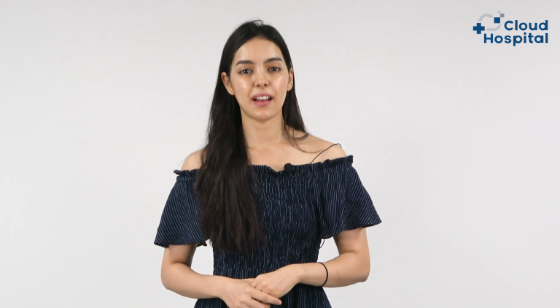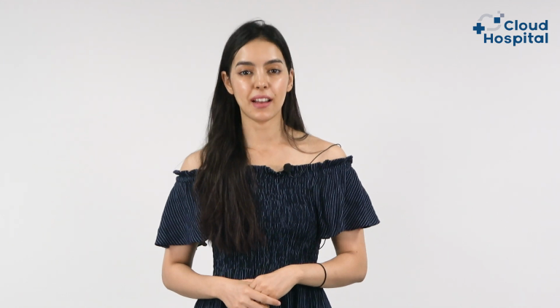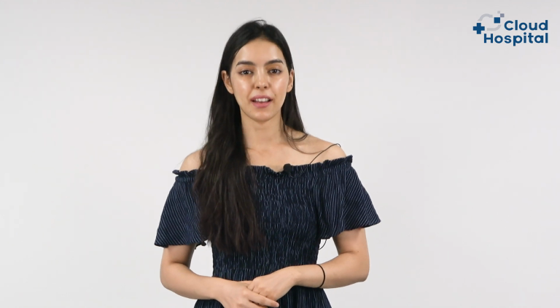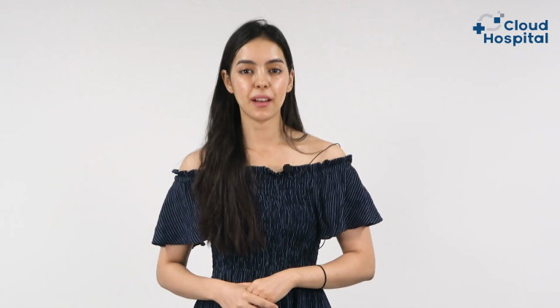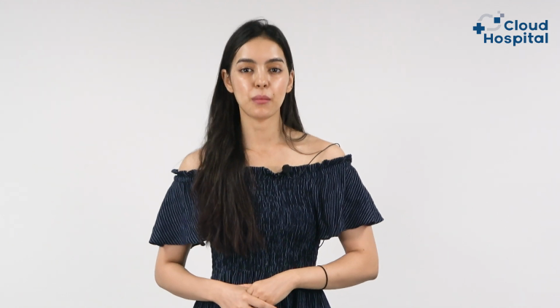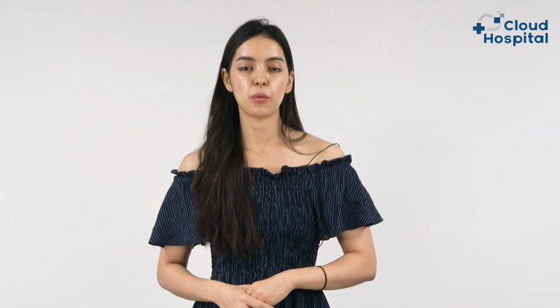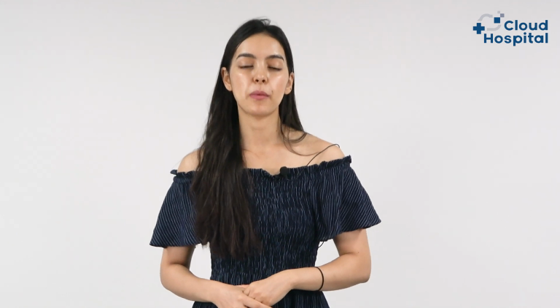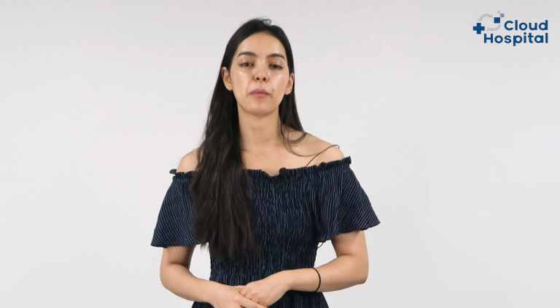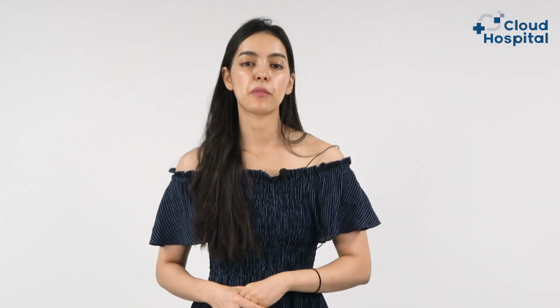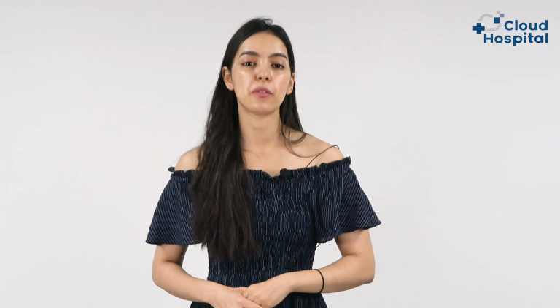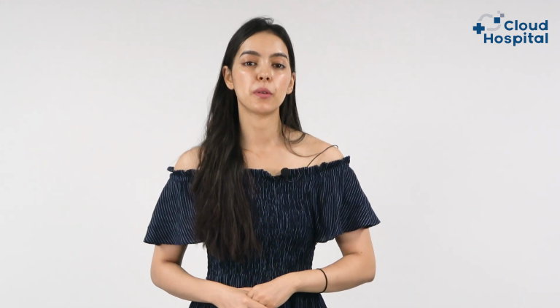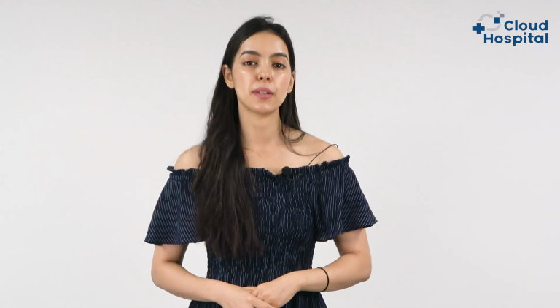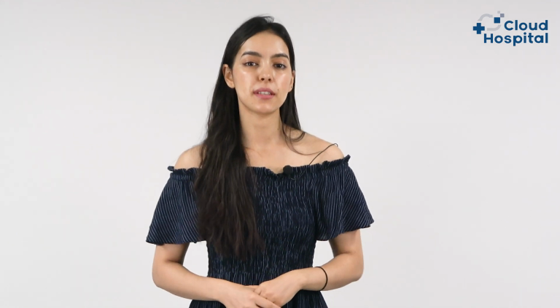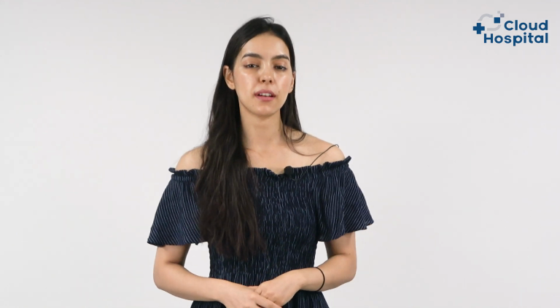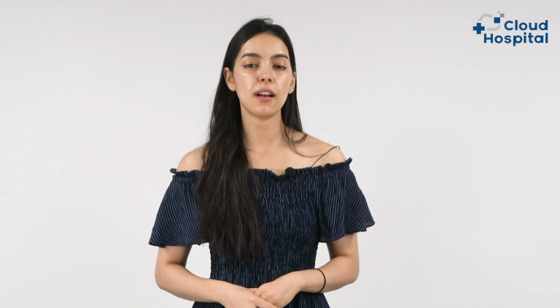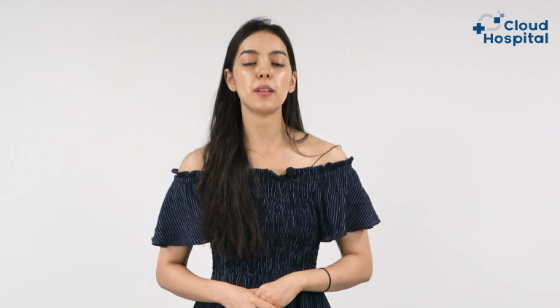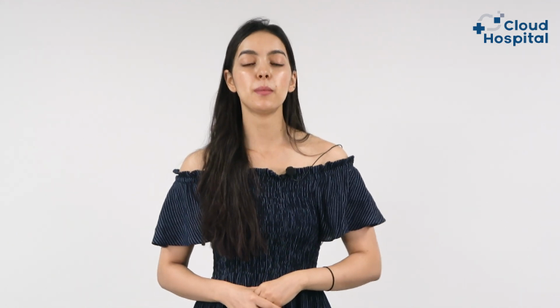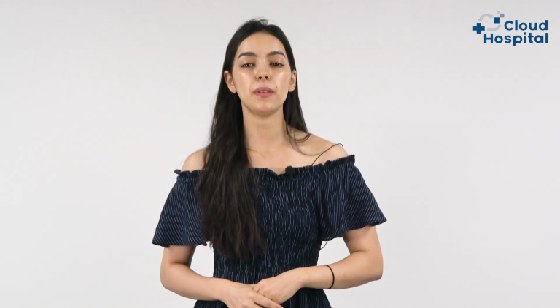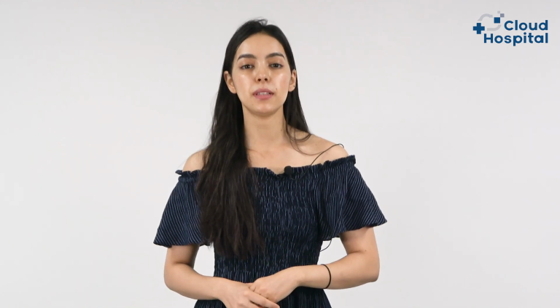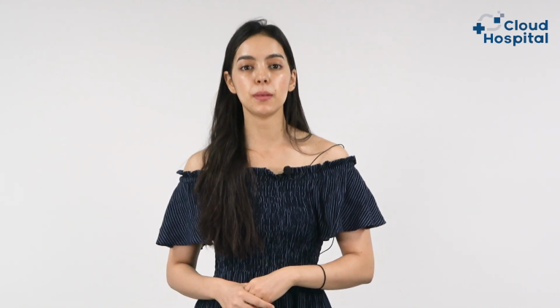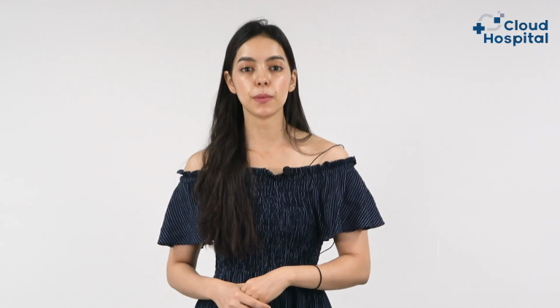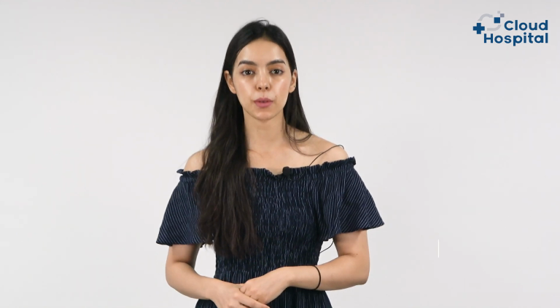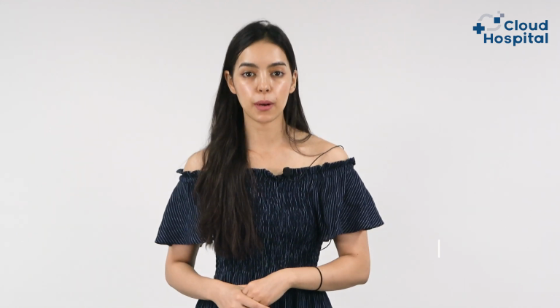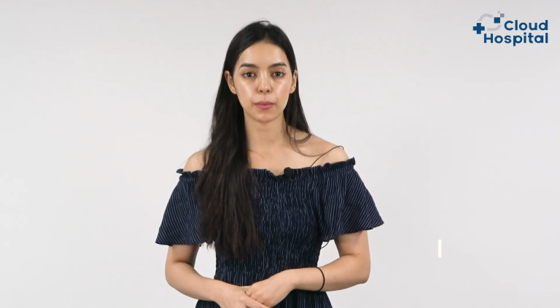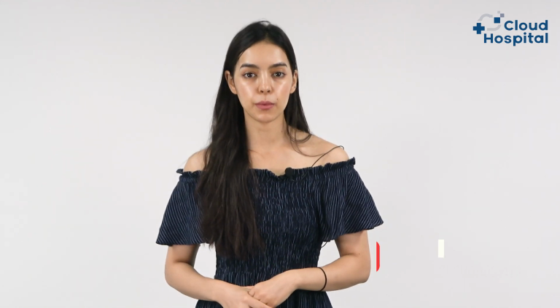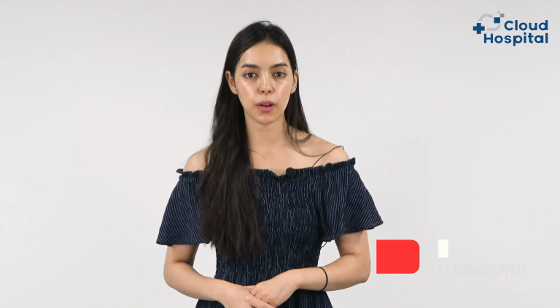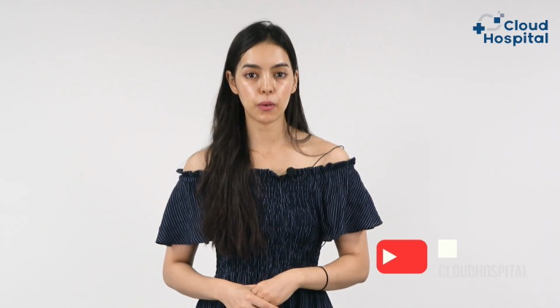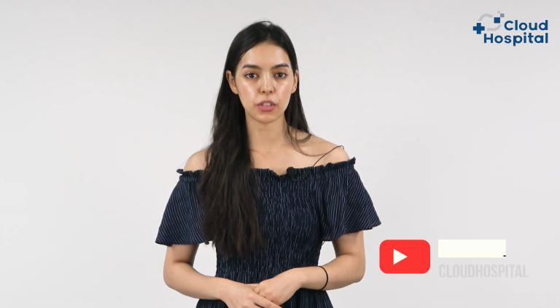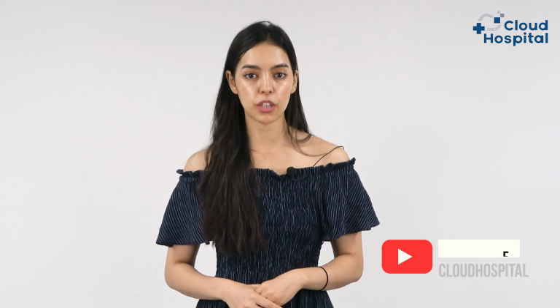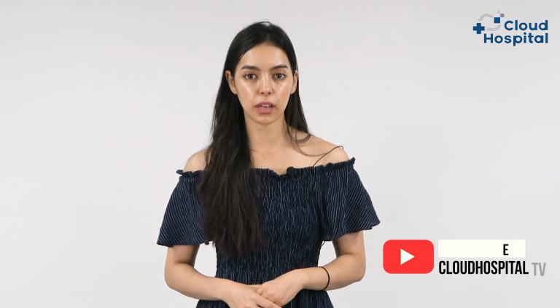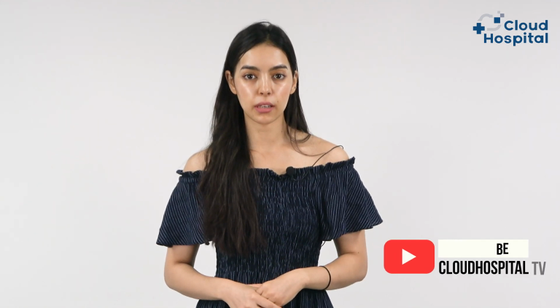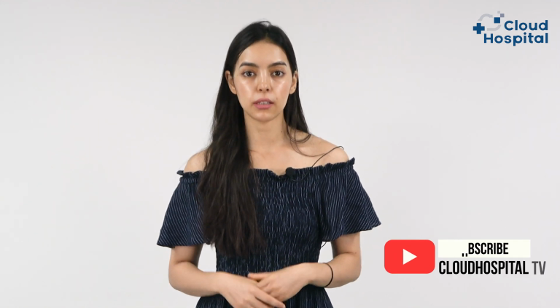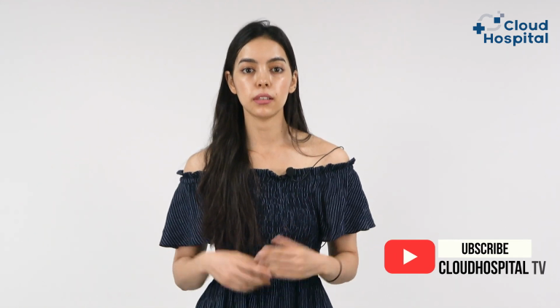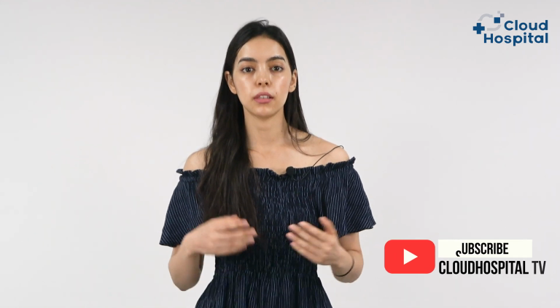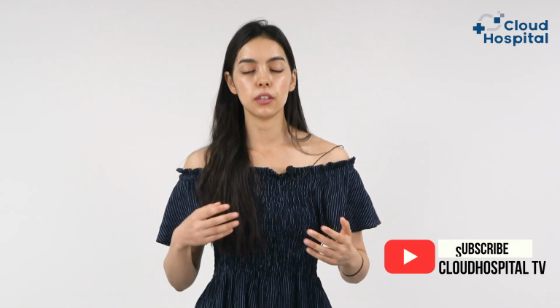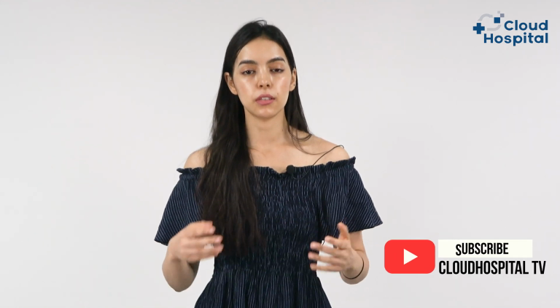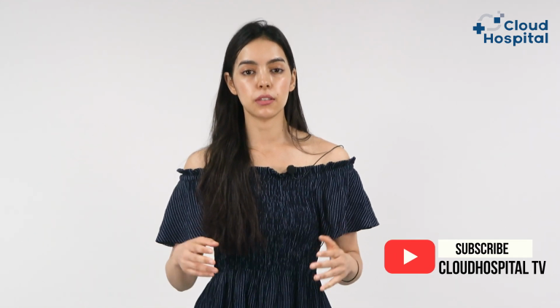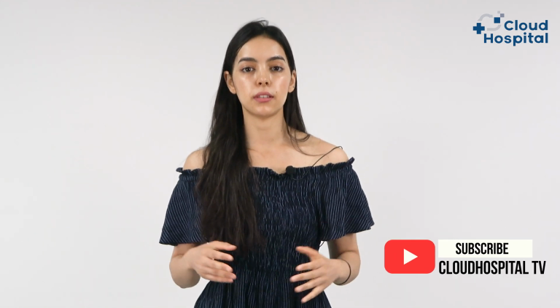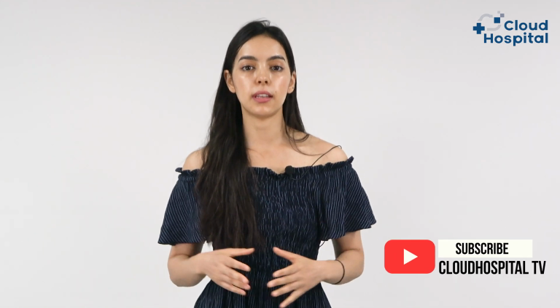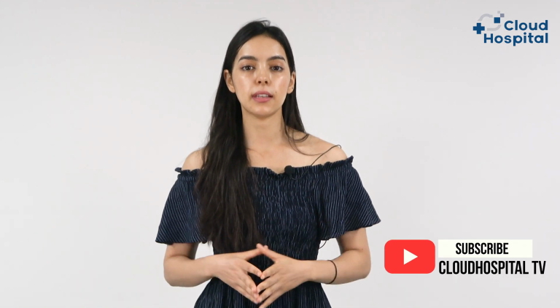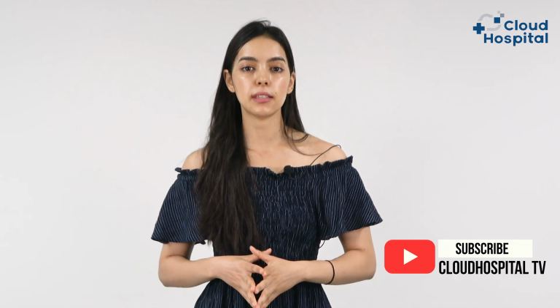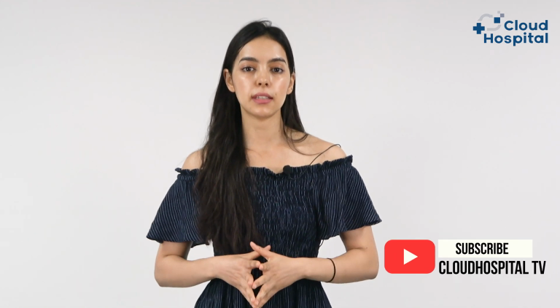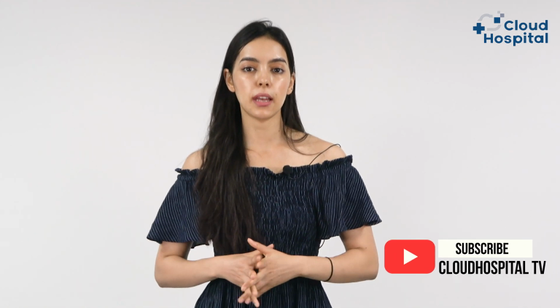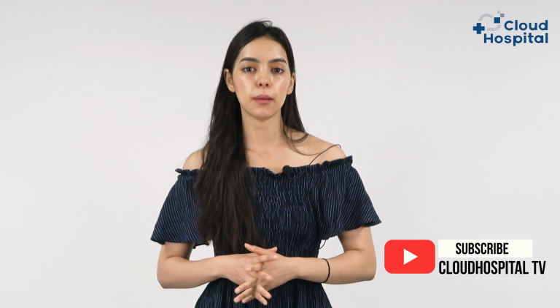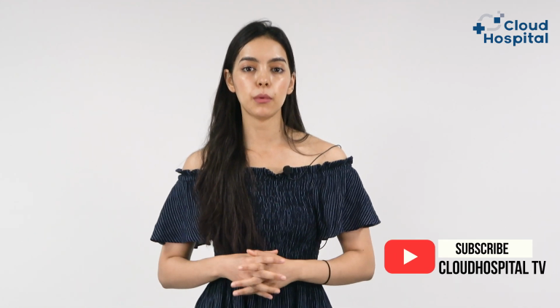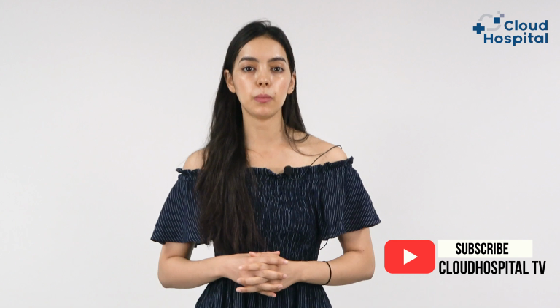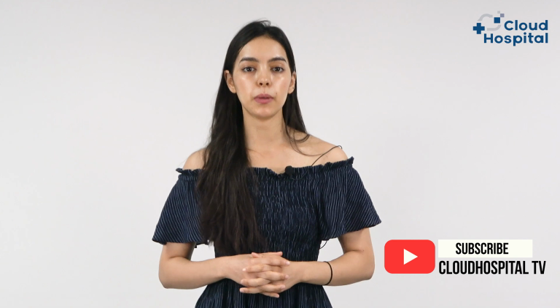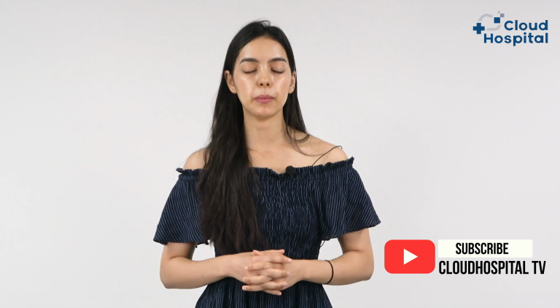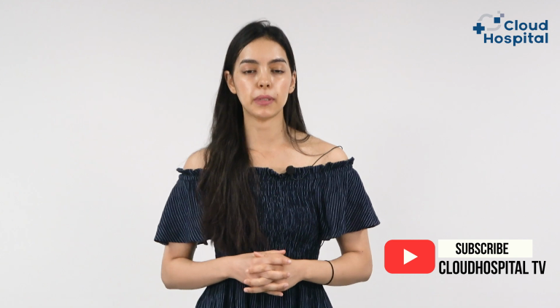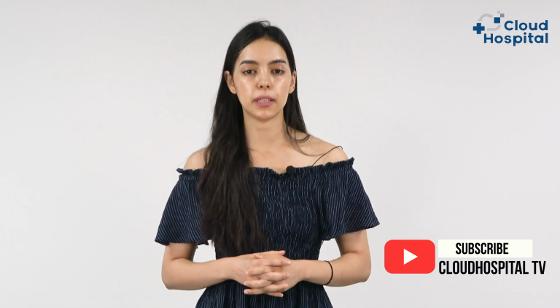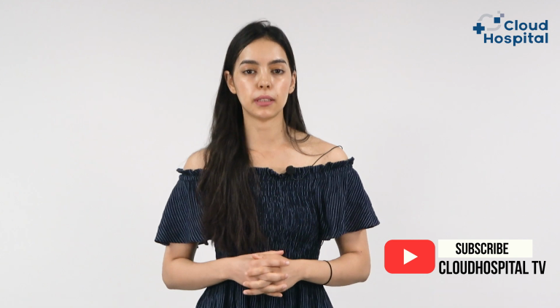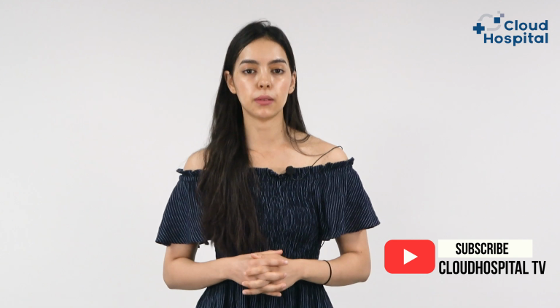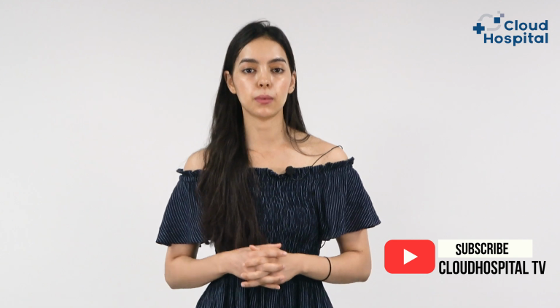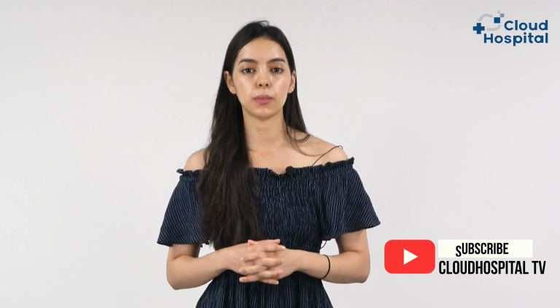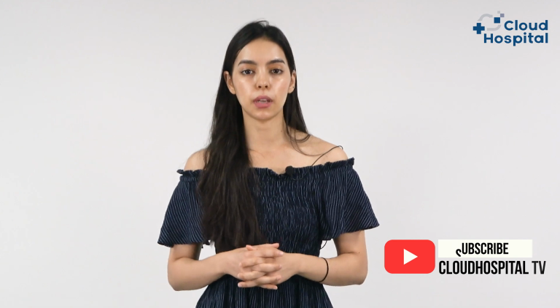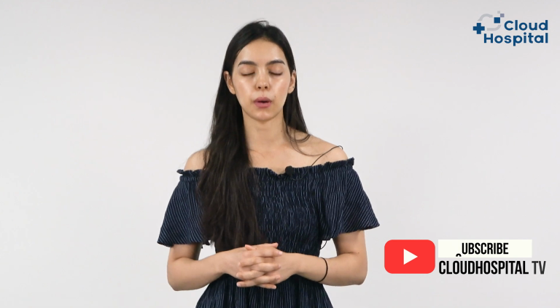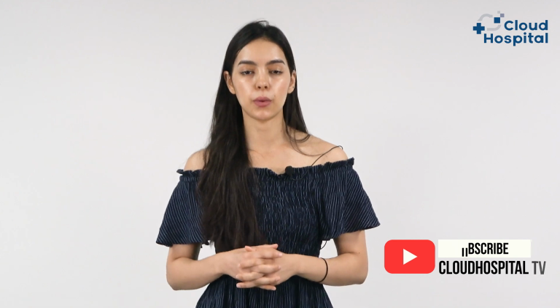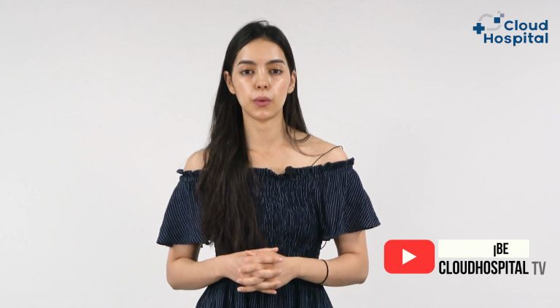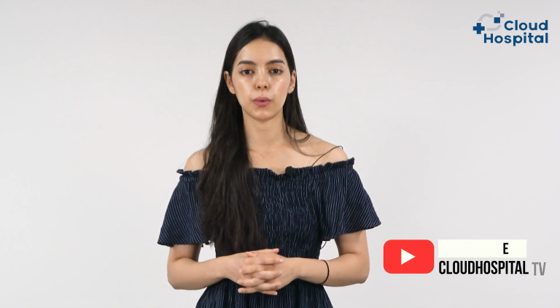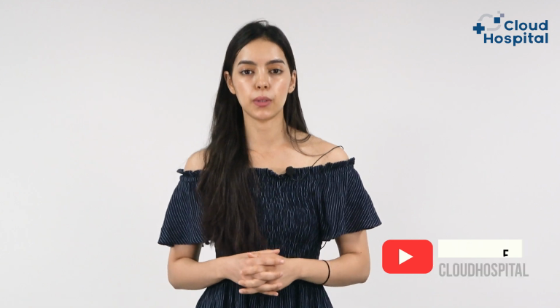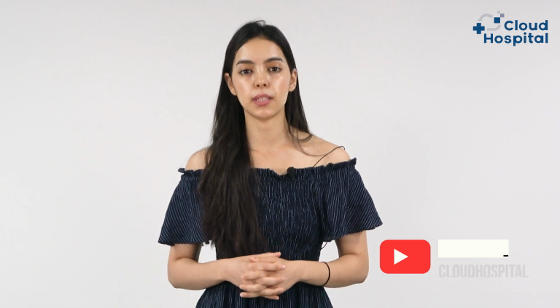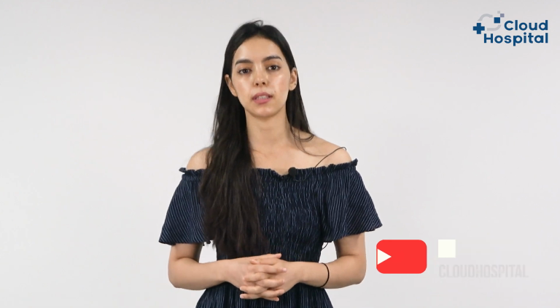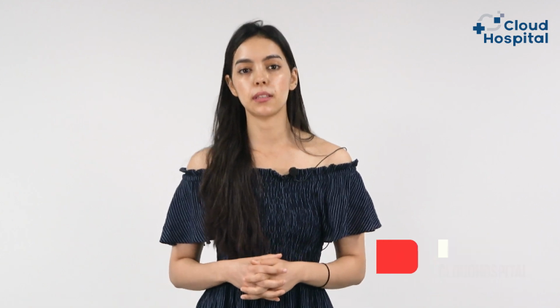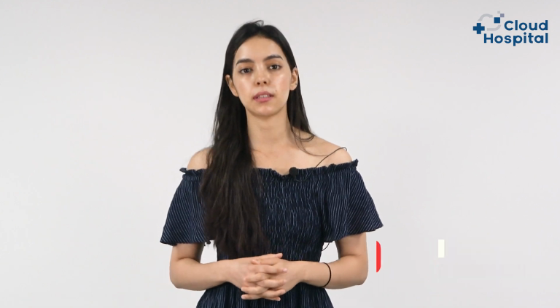Hi, I'm Ume. Before we start, please subscribe to our channel so you'll be updated with our new releases.